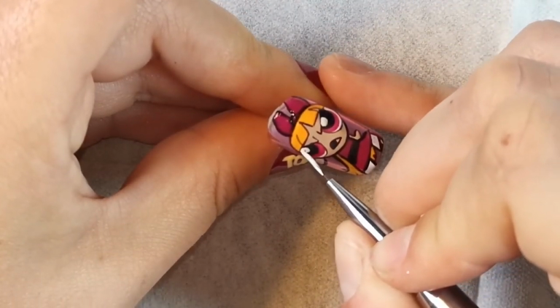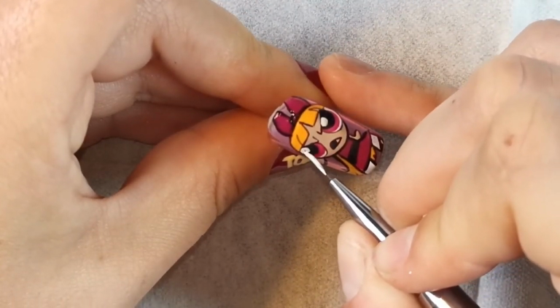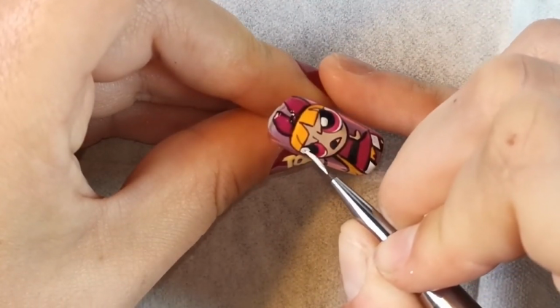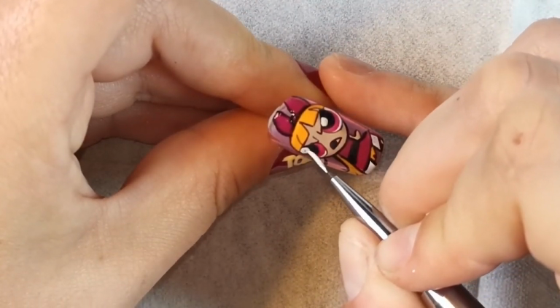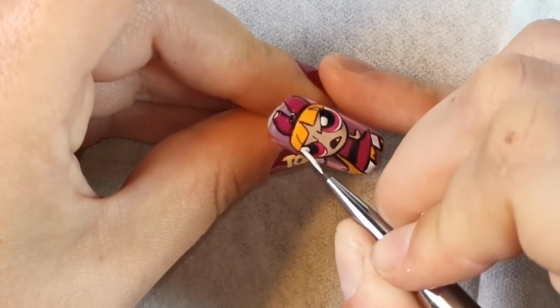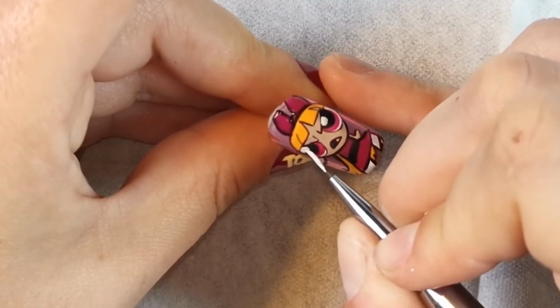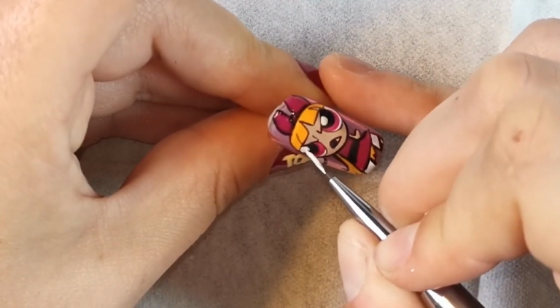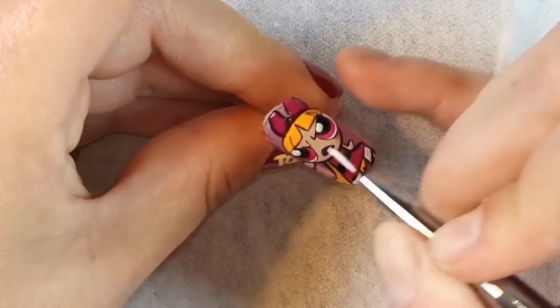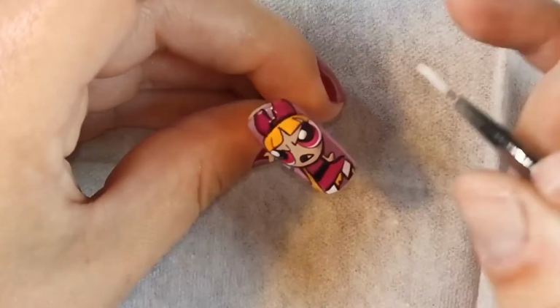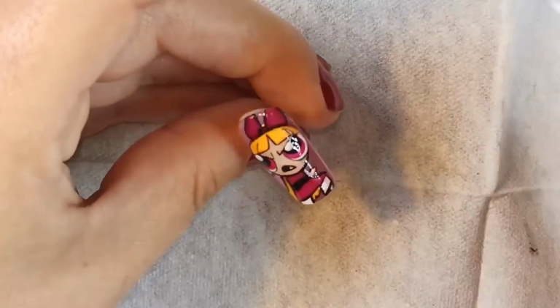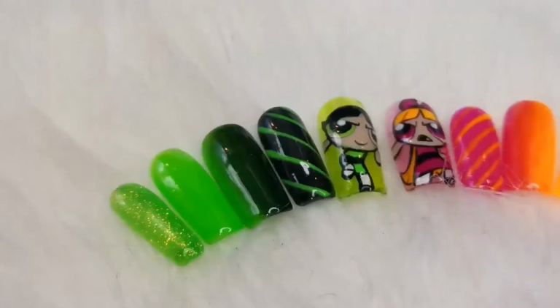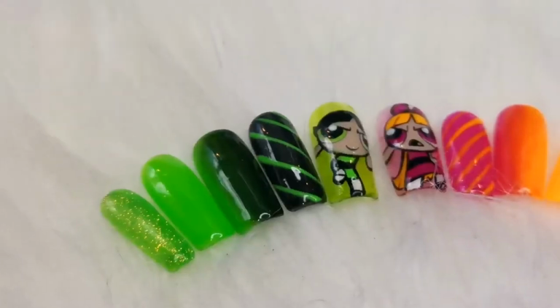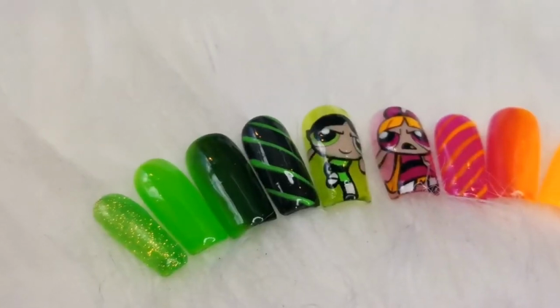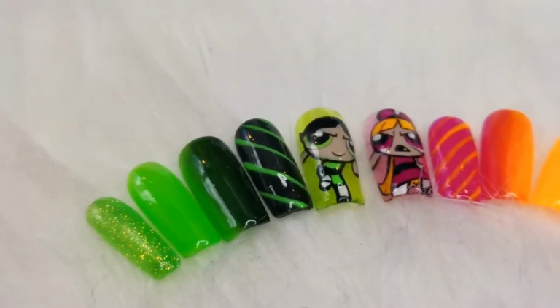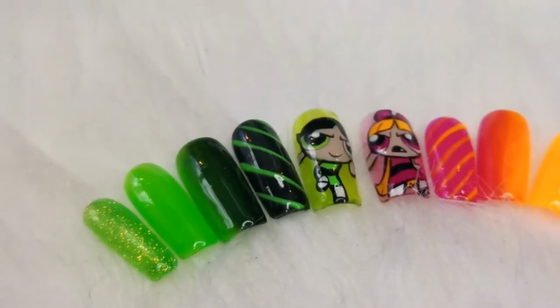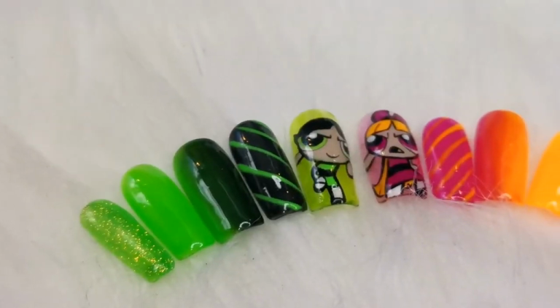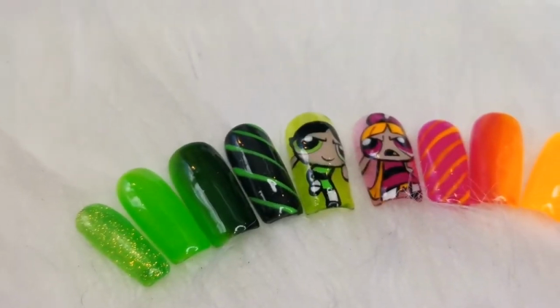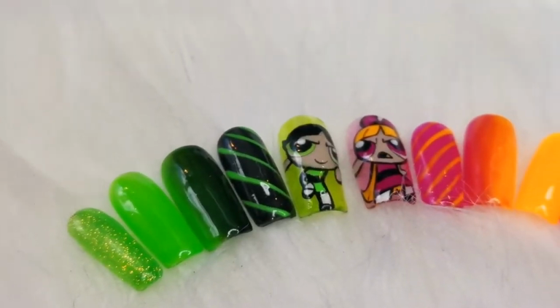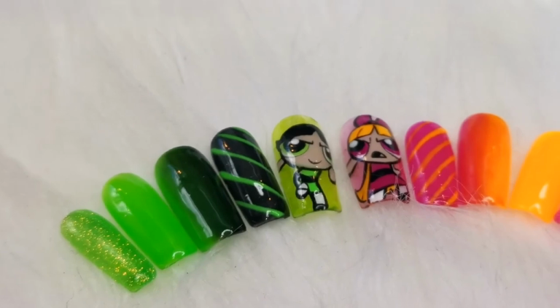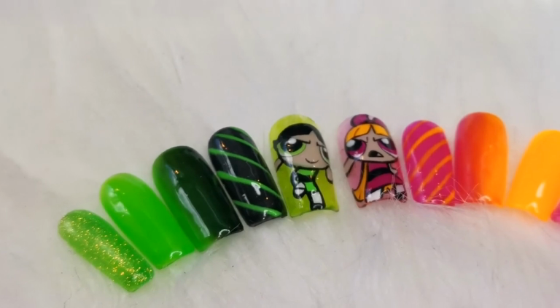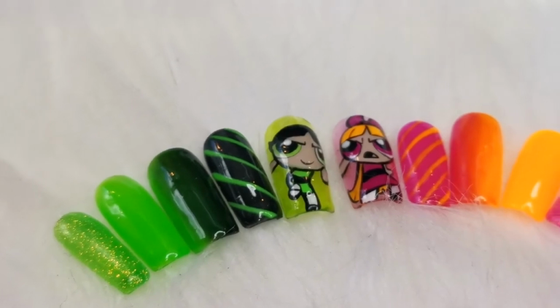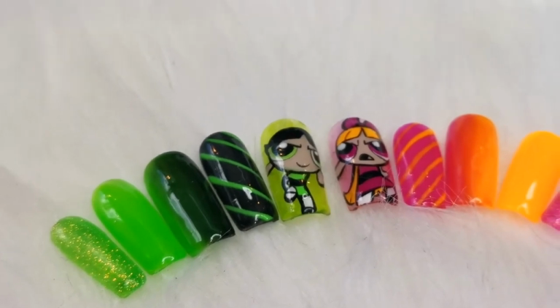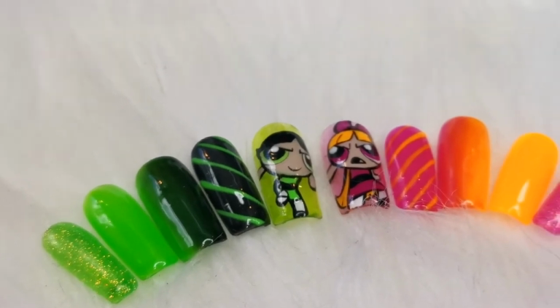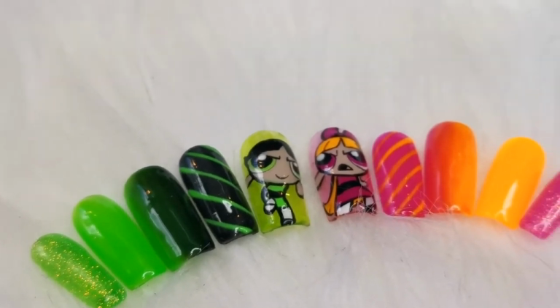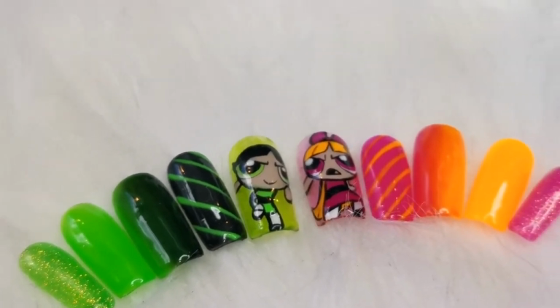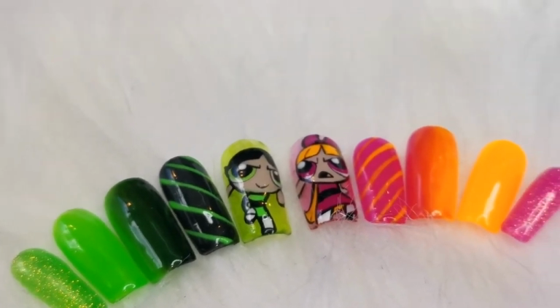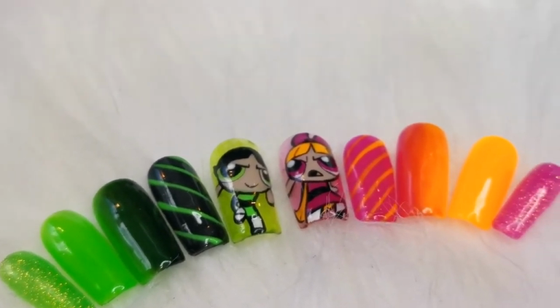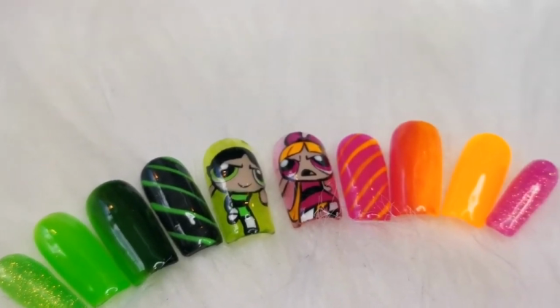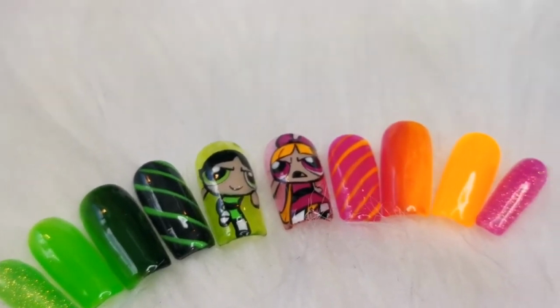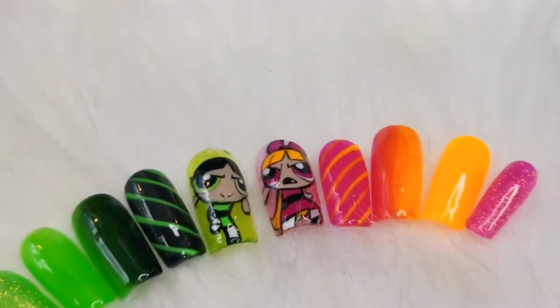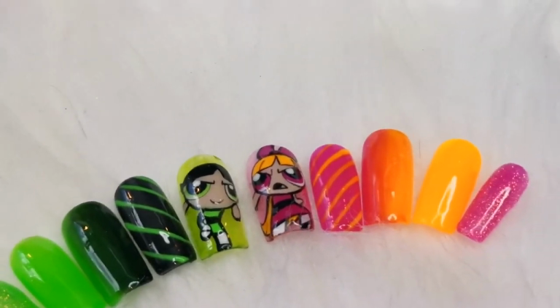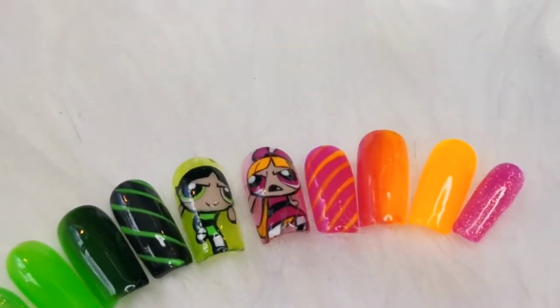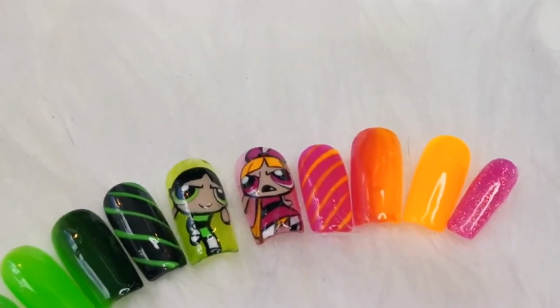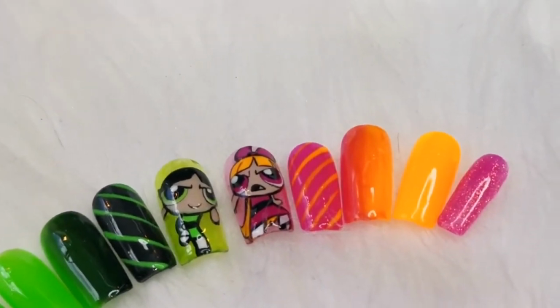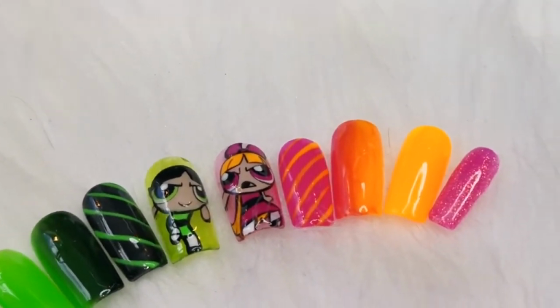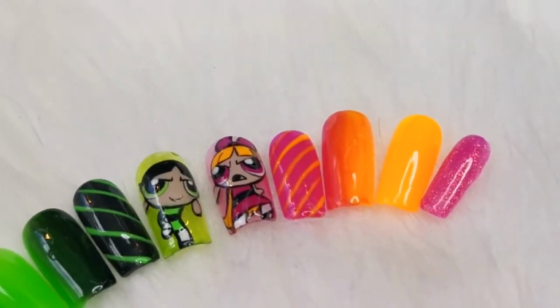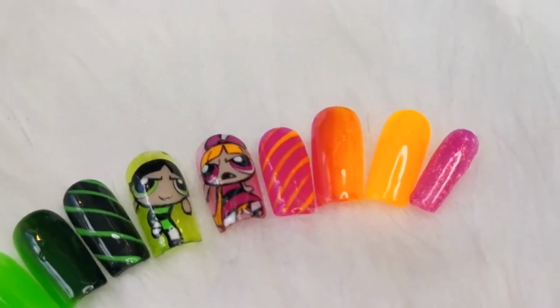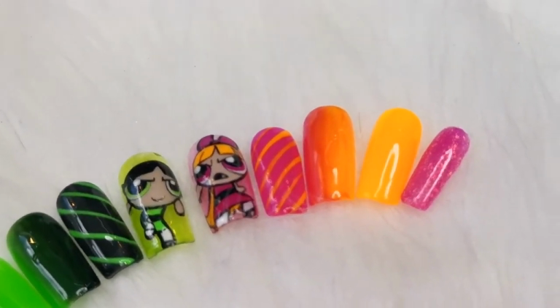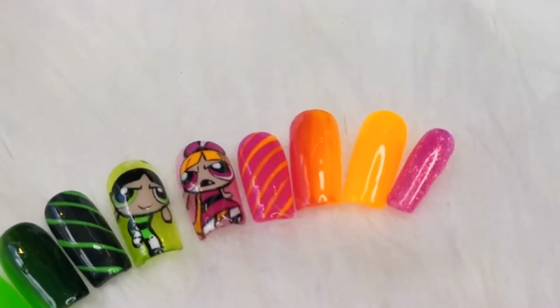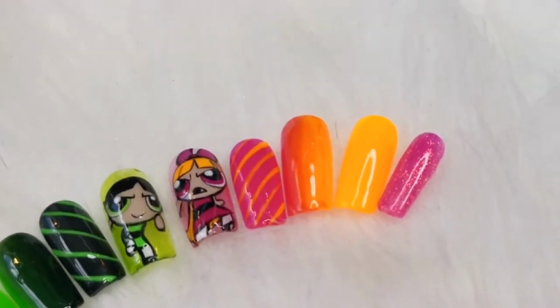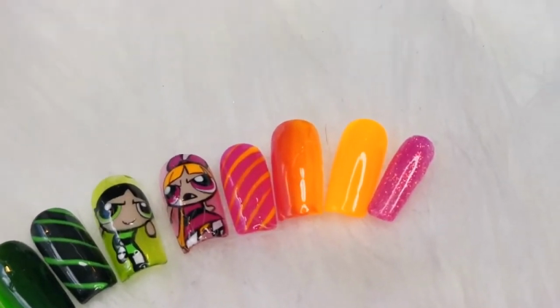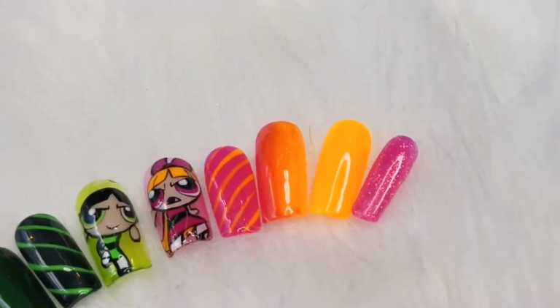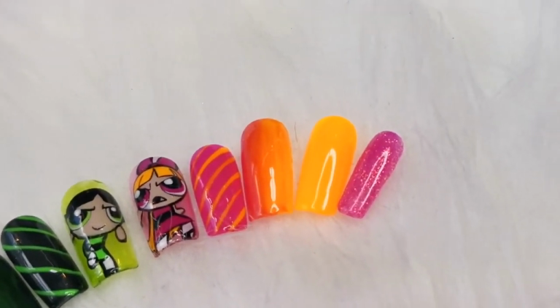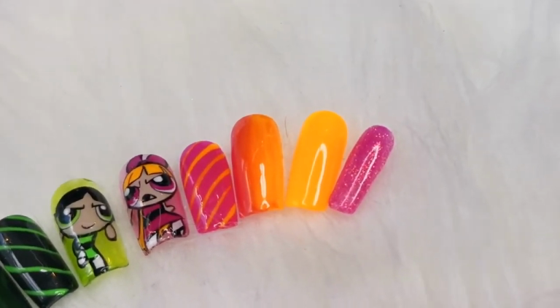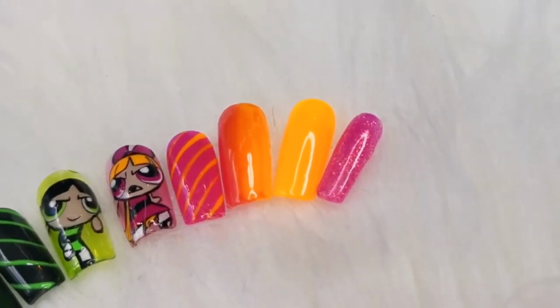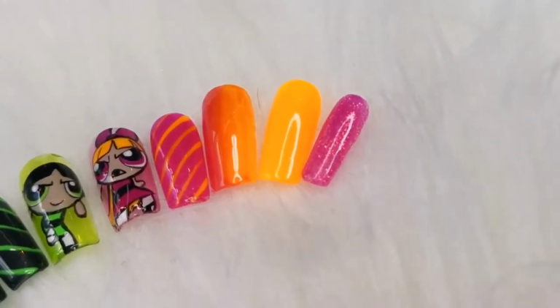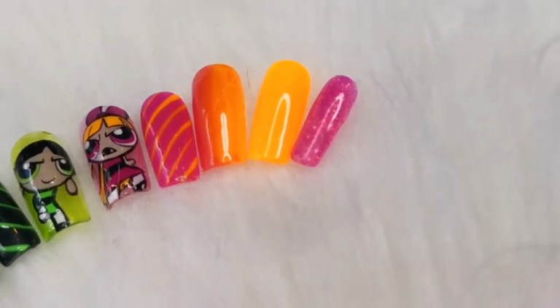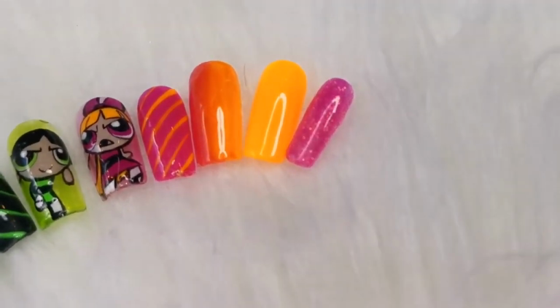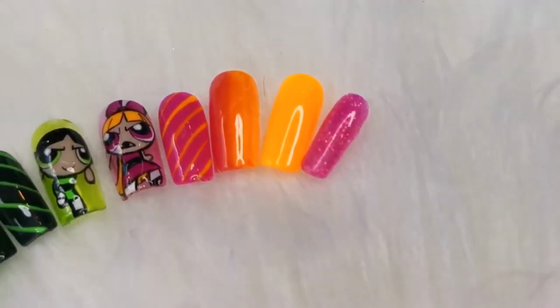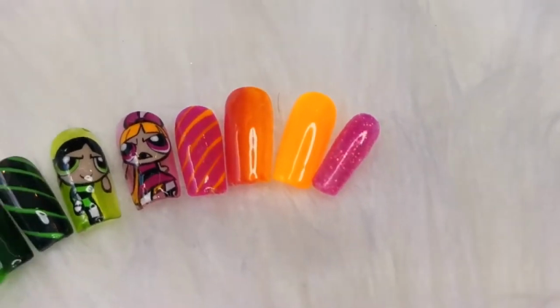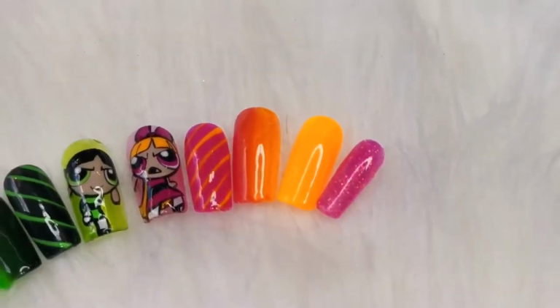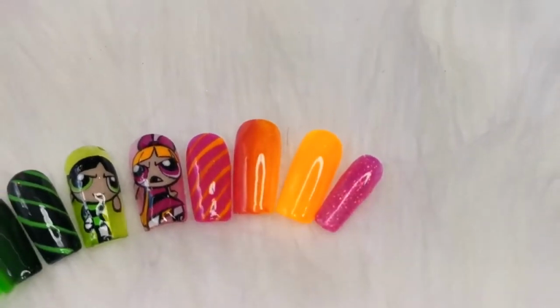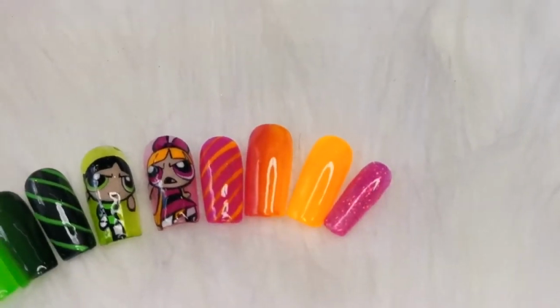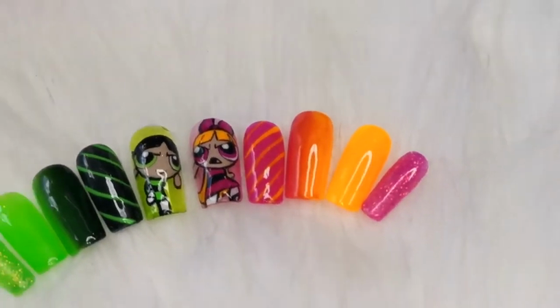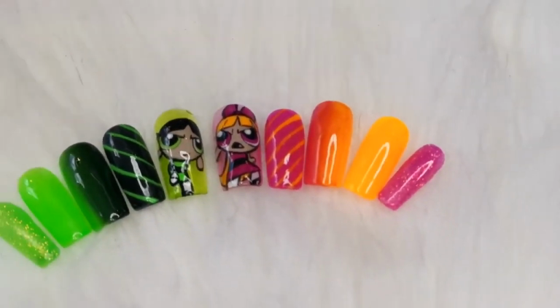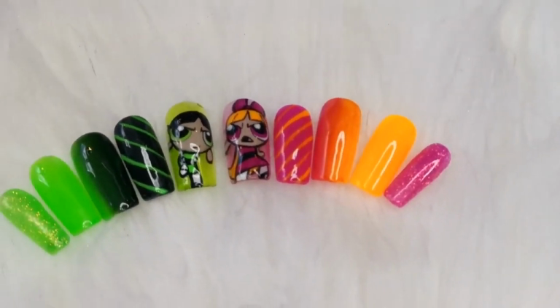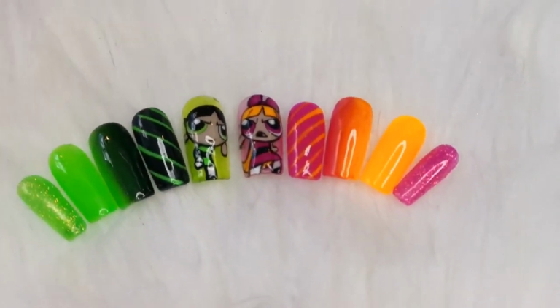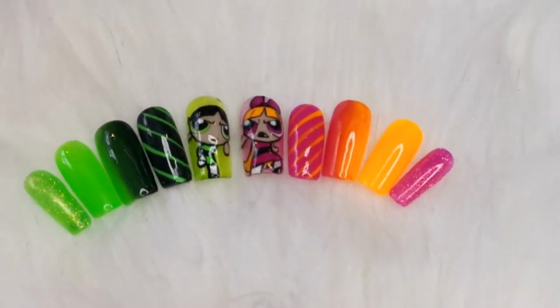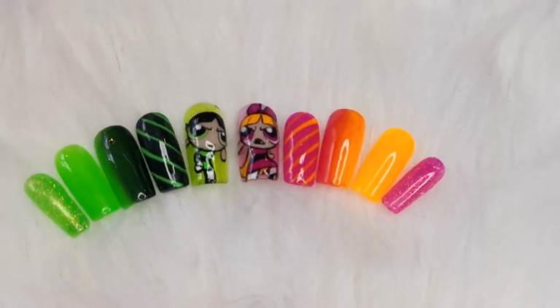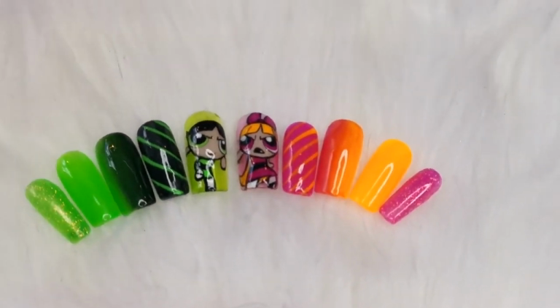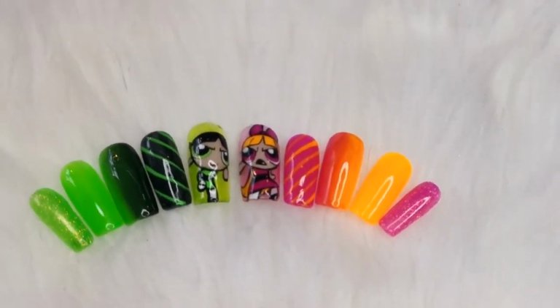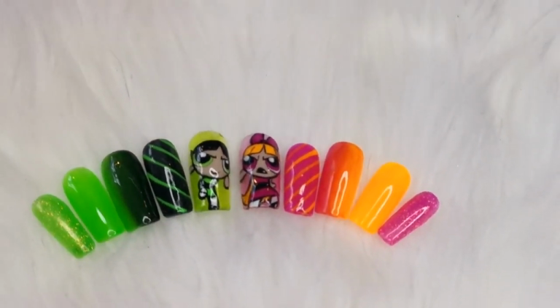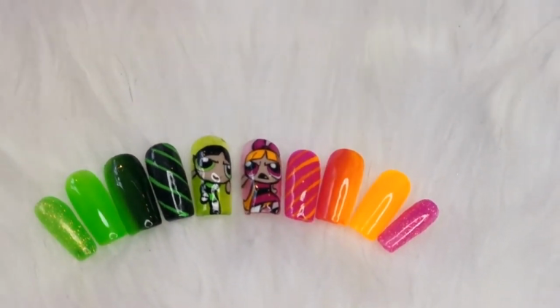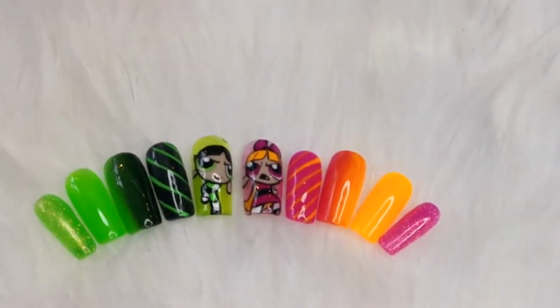So there you go. You can do this for gel manicure extensions or press-ons but I'd love to see your creations. See you guys soon - ta-ra!